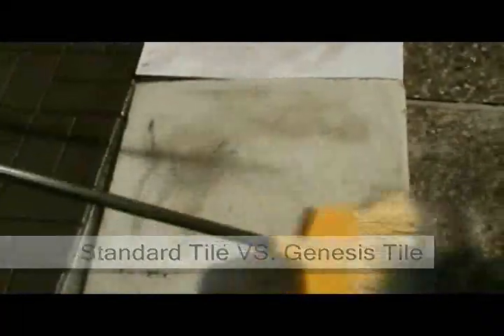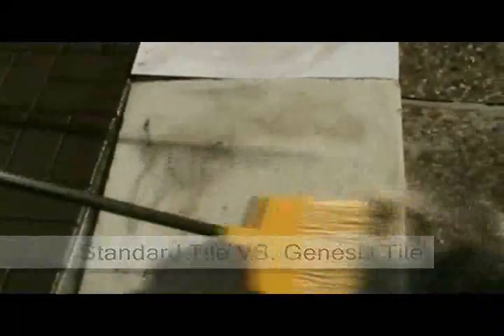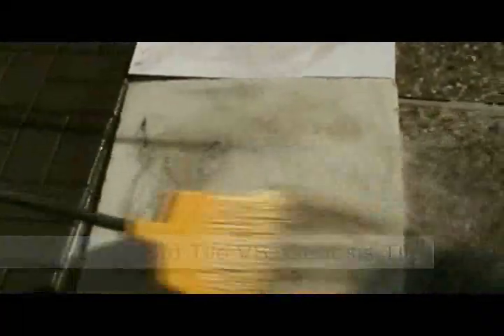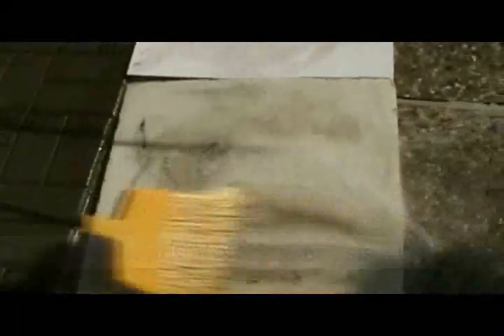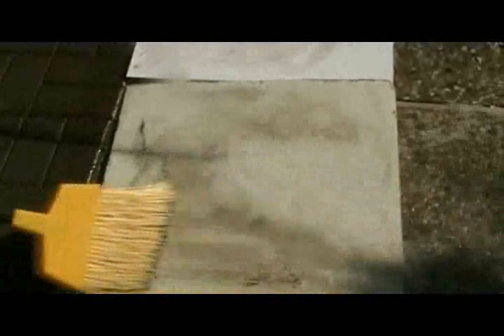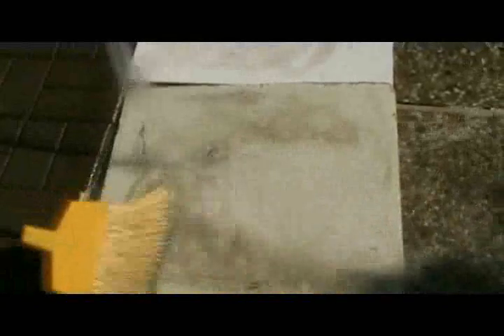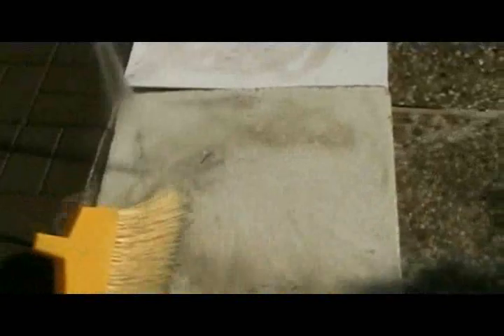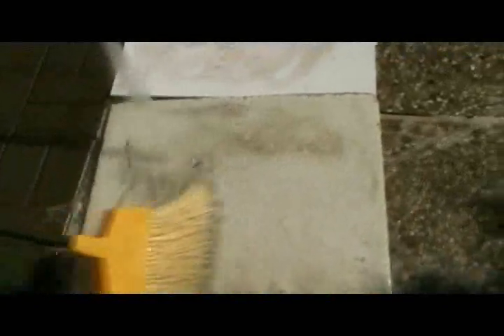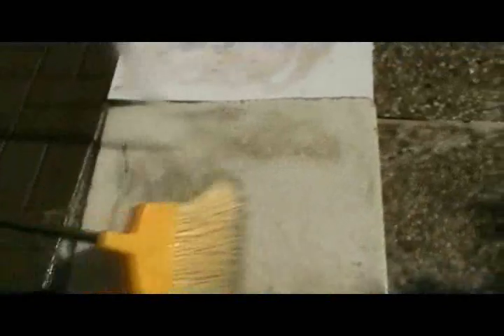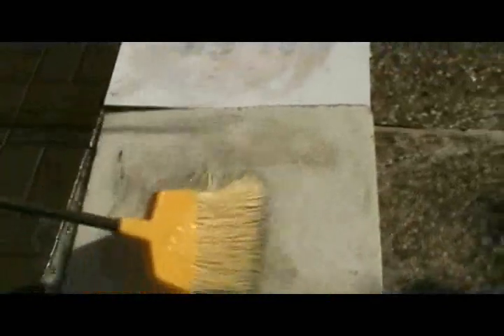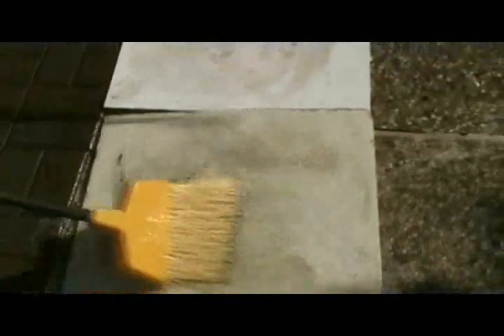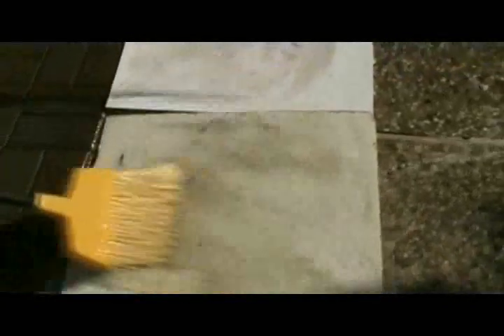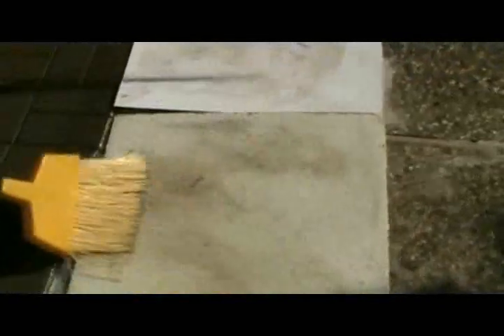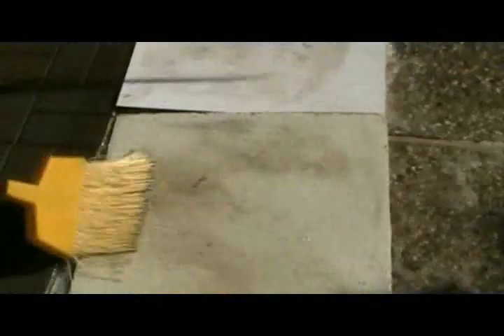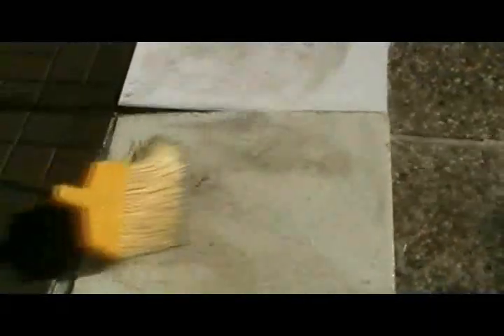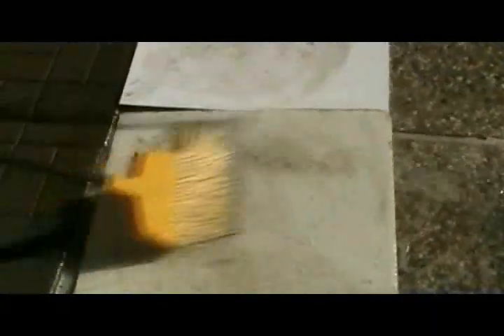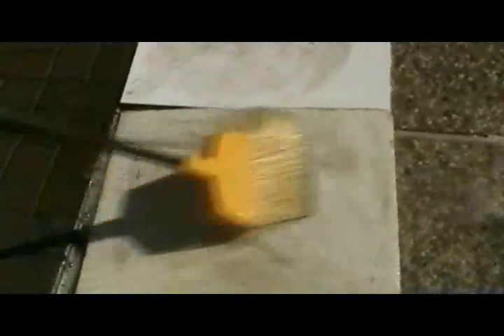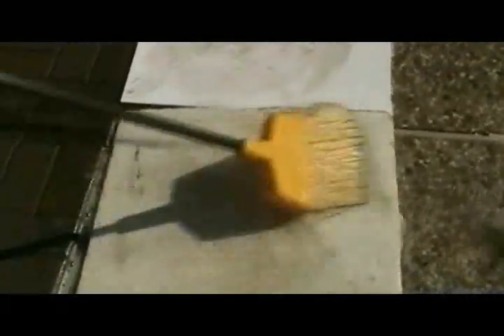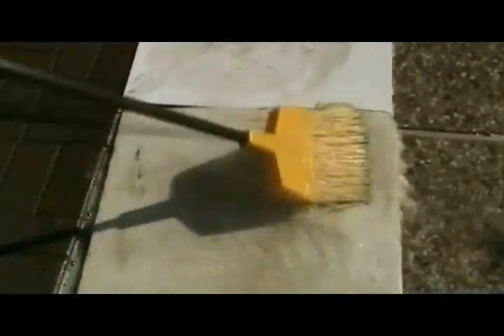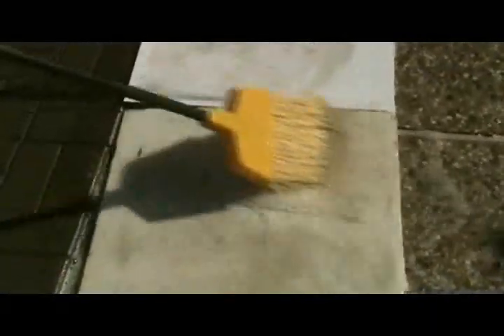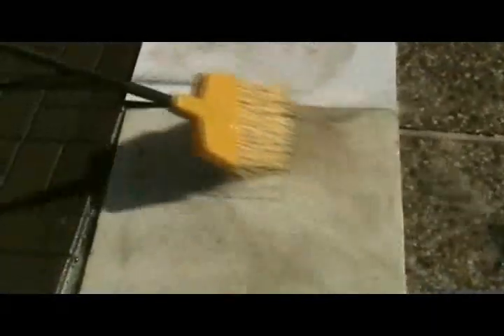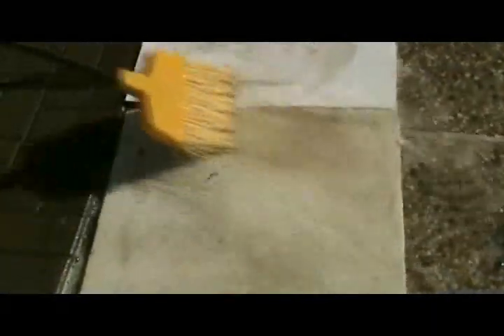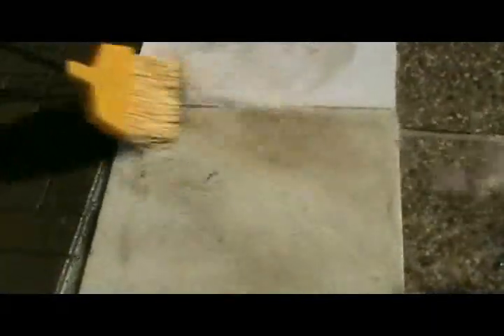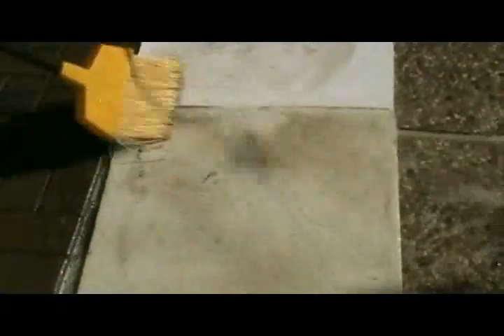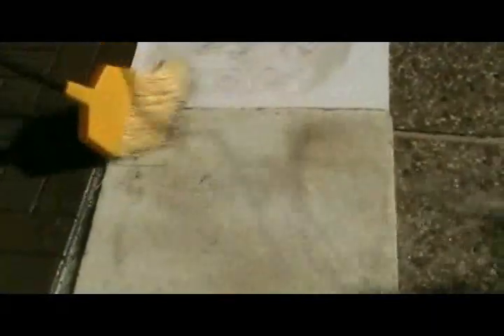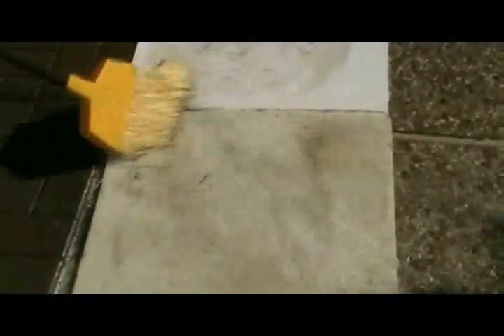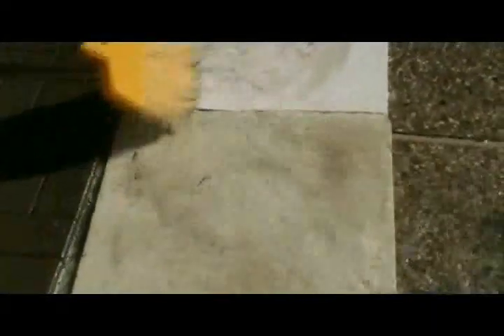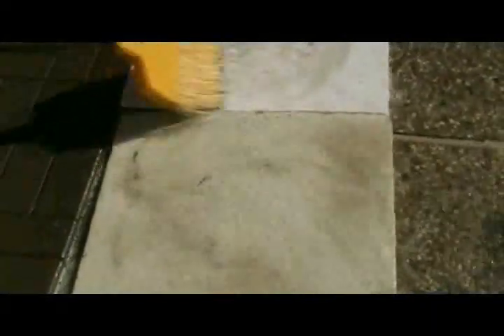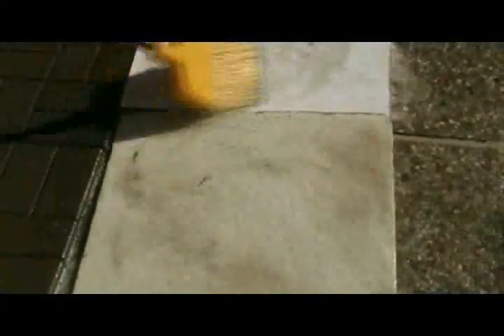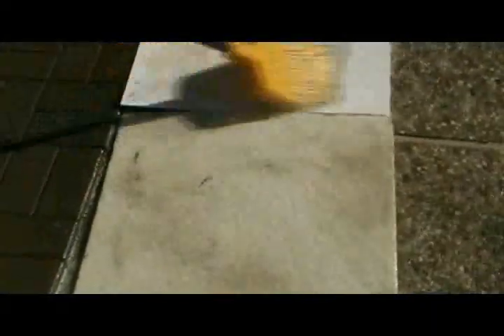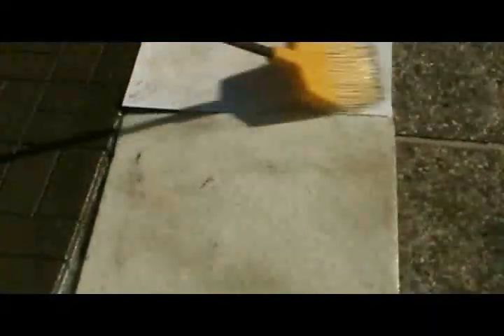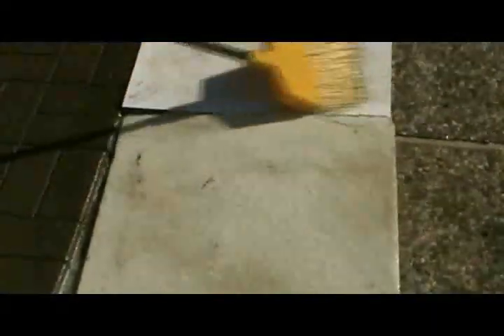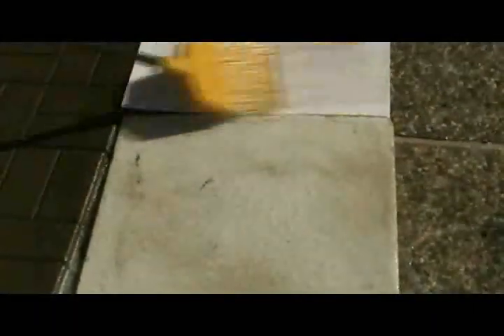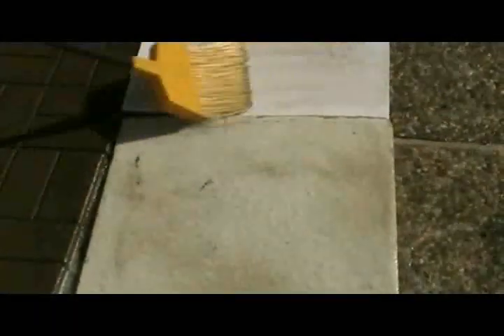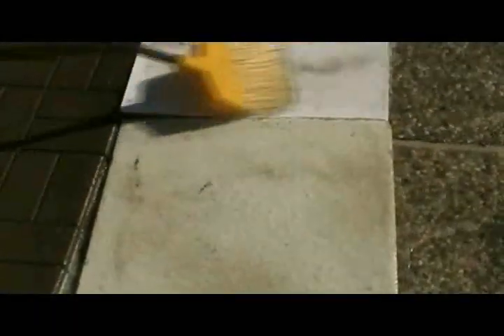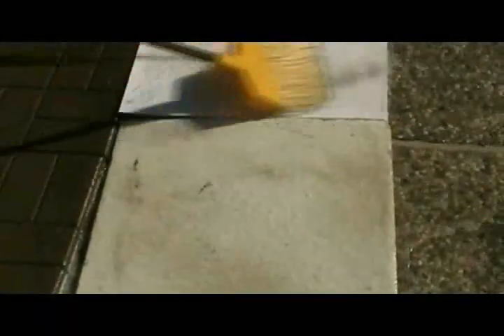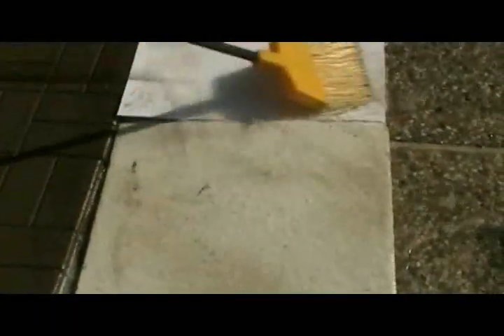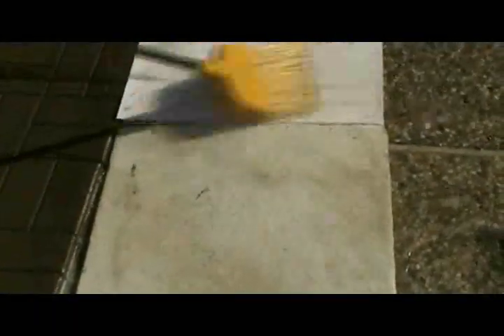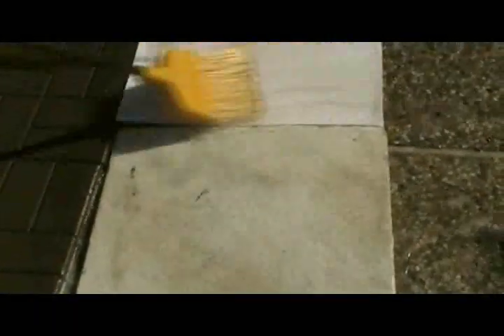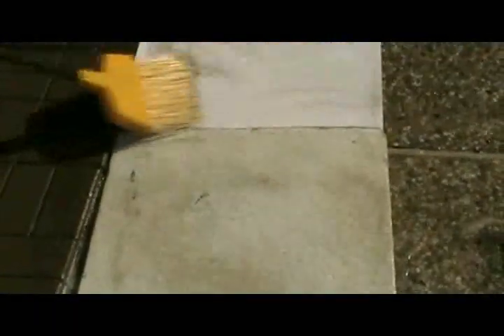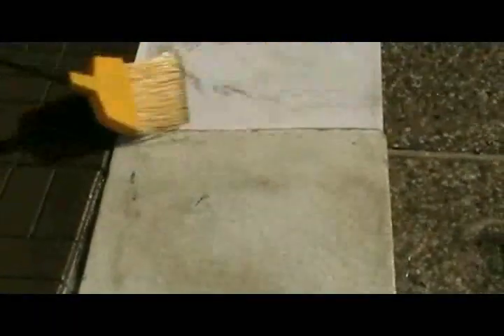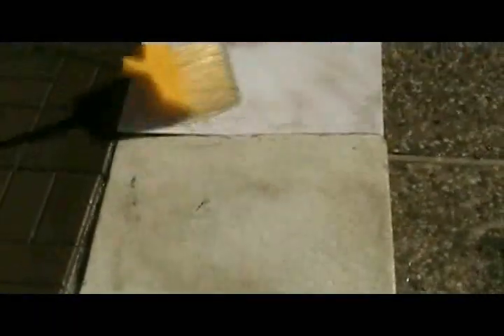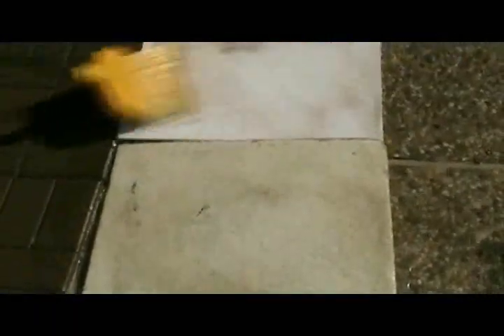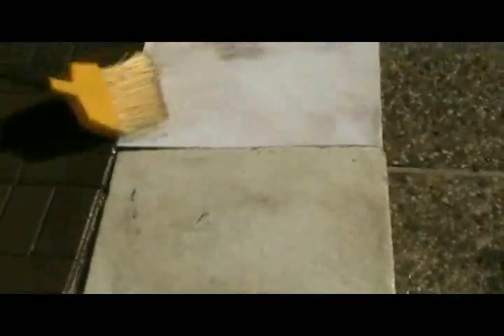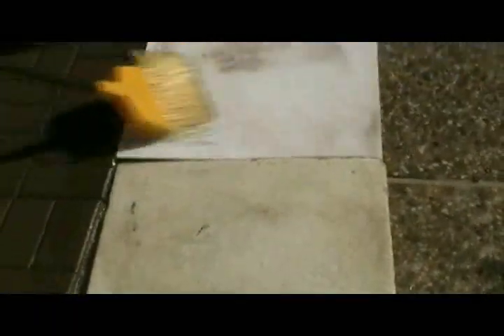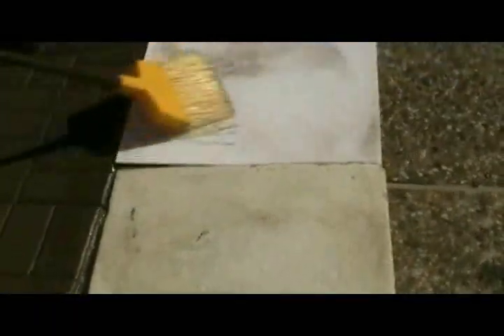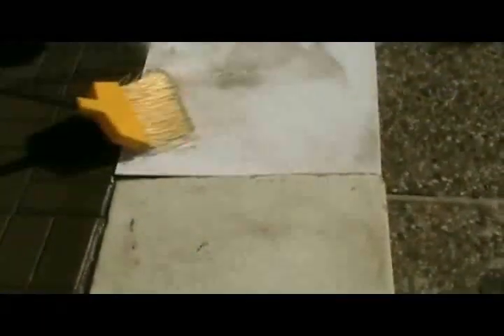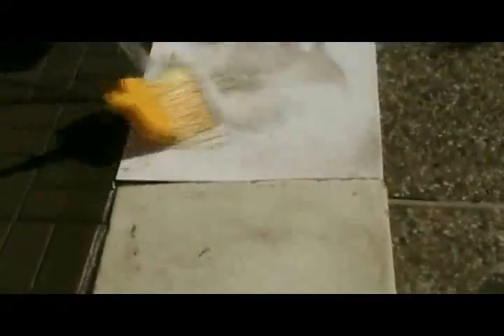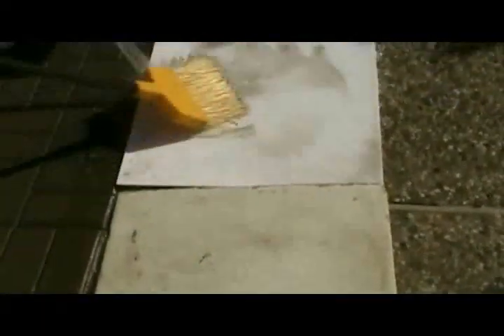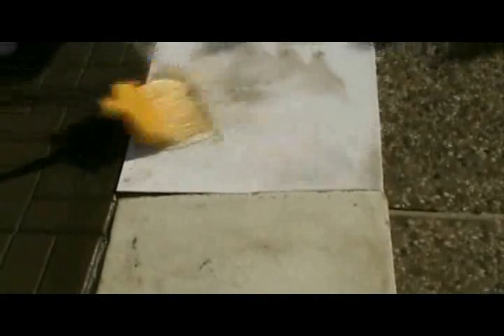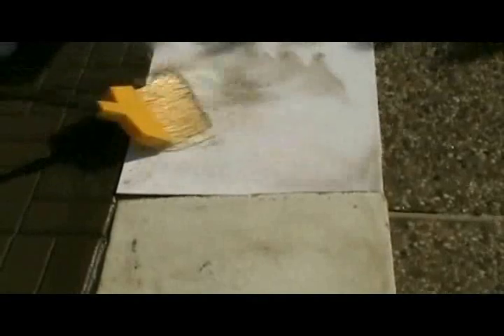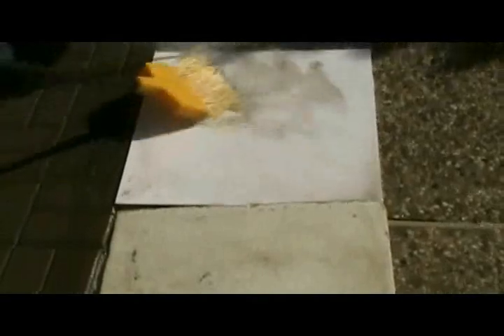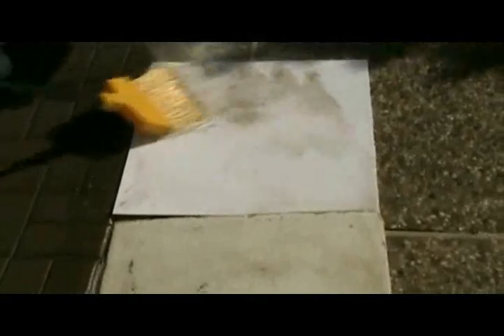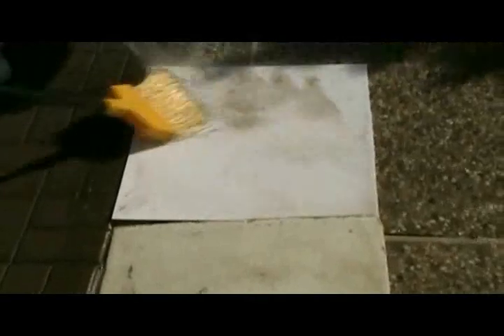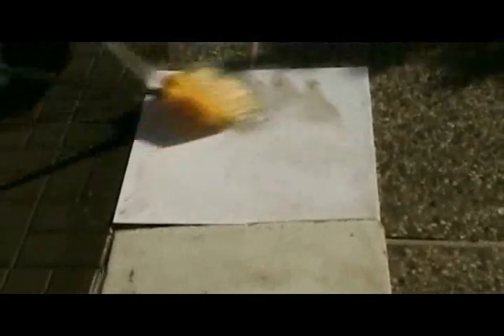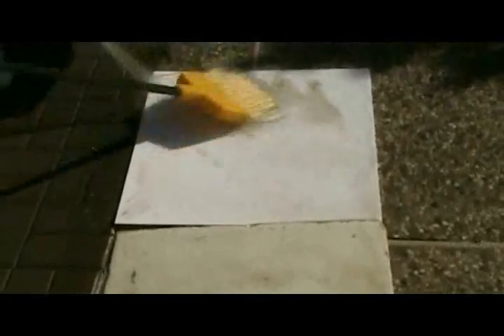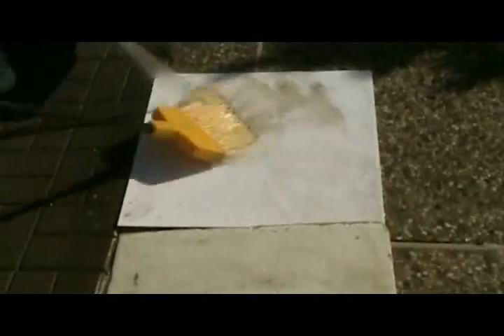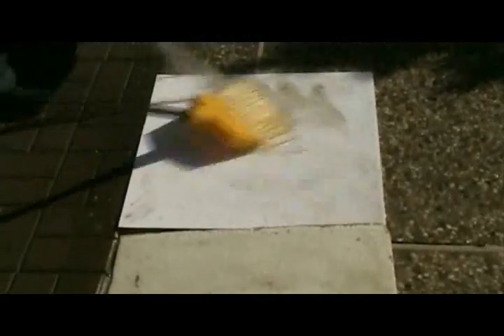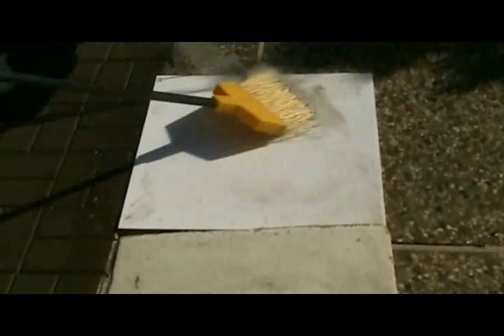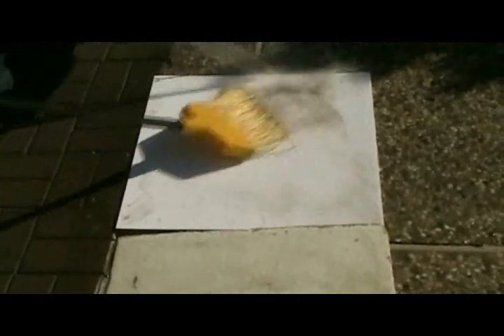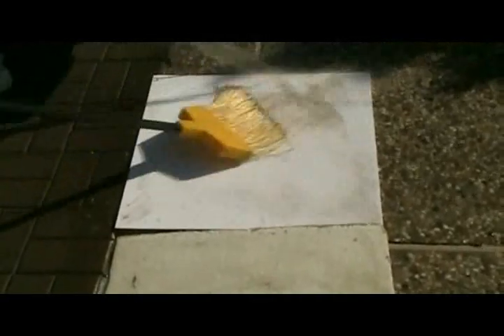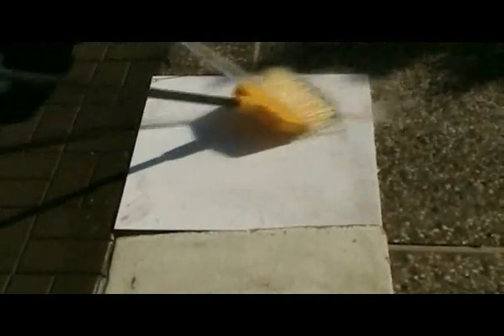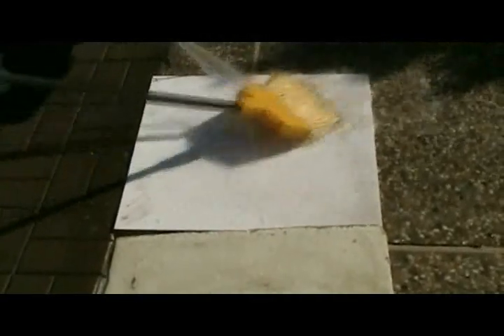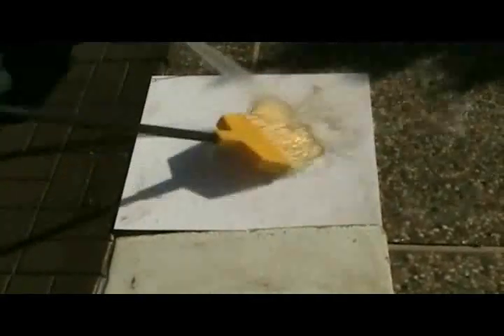Wouldn't you rather spend your time on other things rather than dealing with water spots, mold, mildew, and damaged tiles?